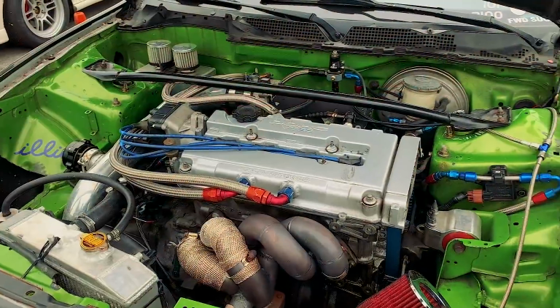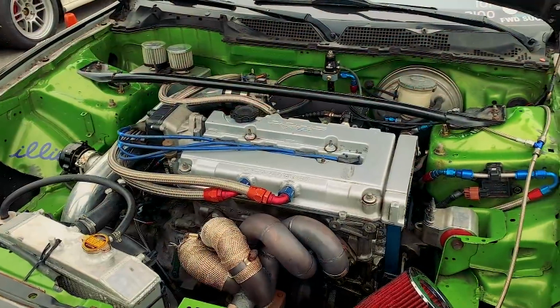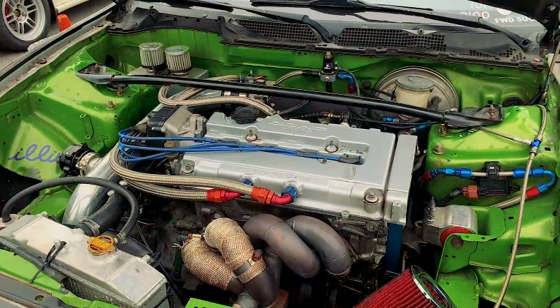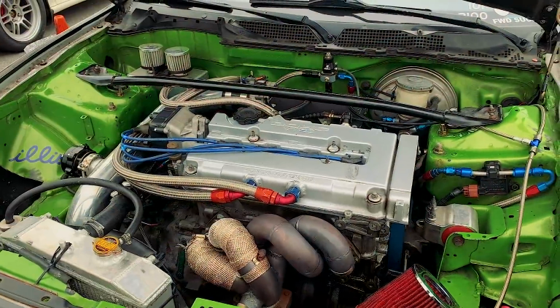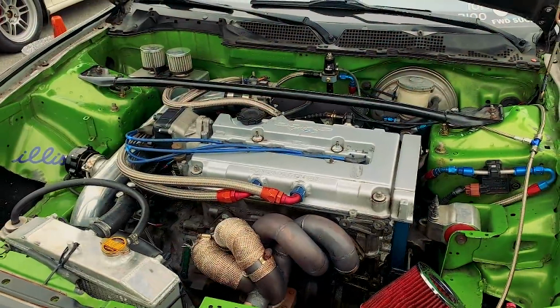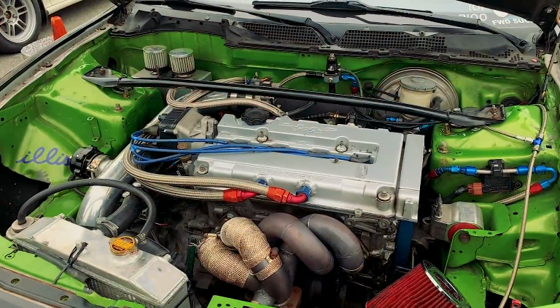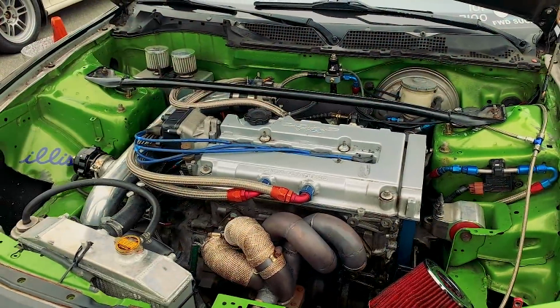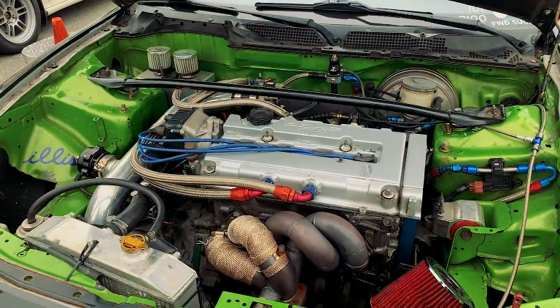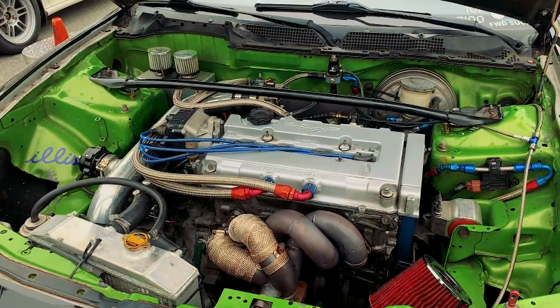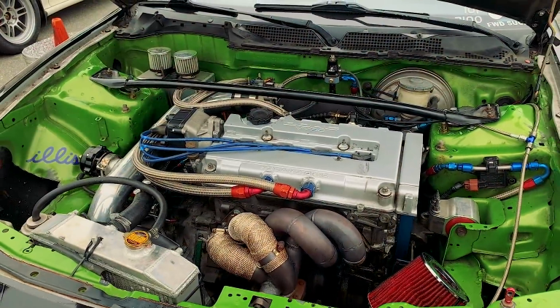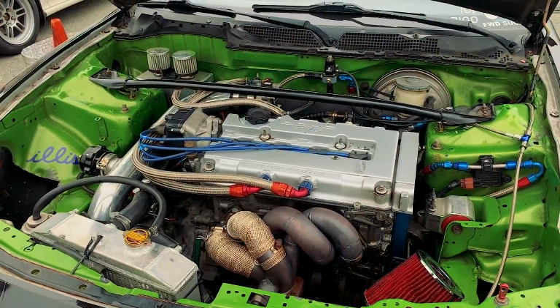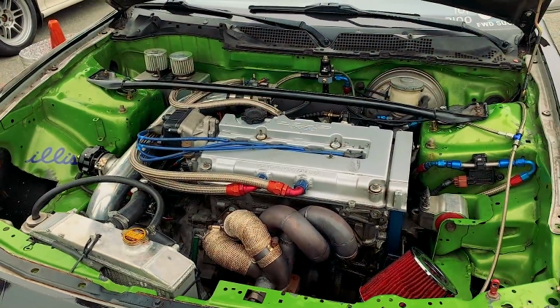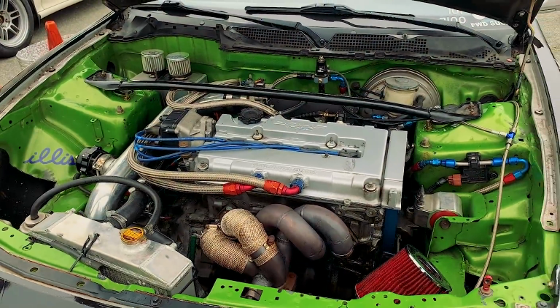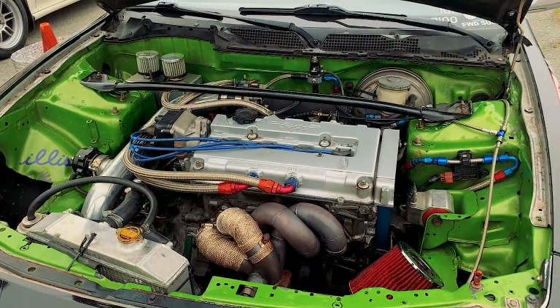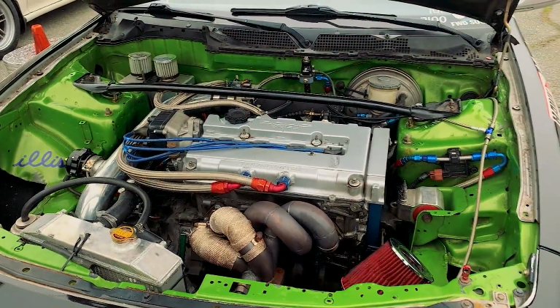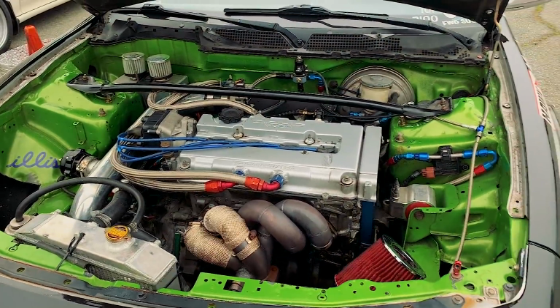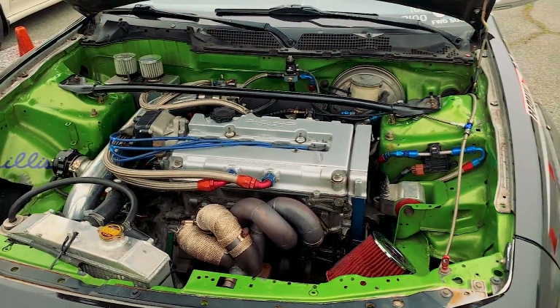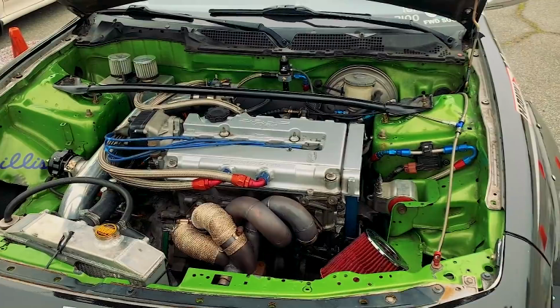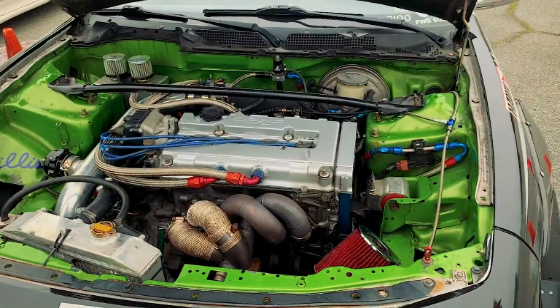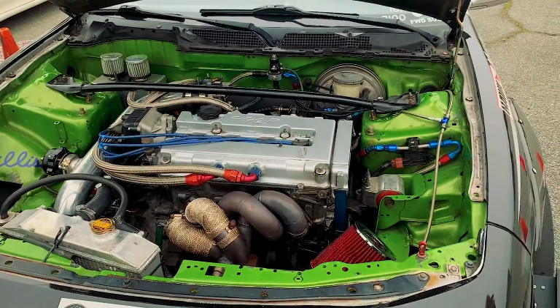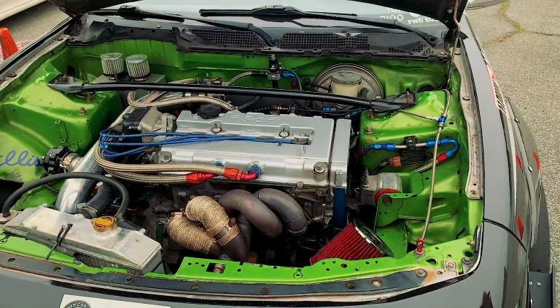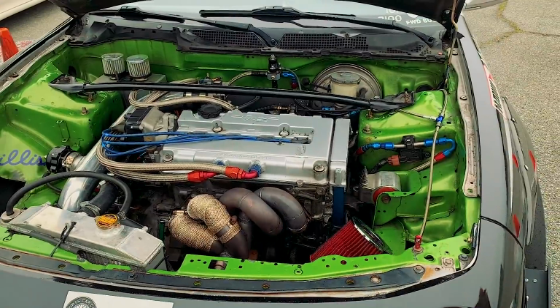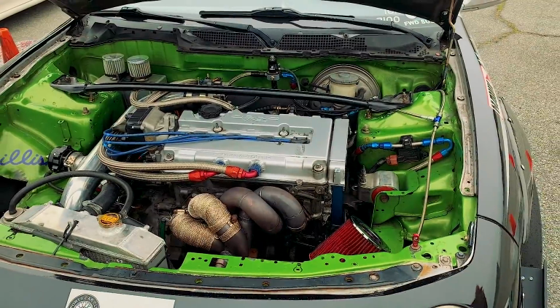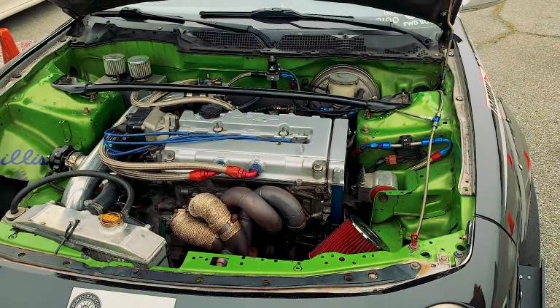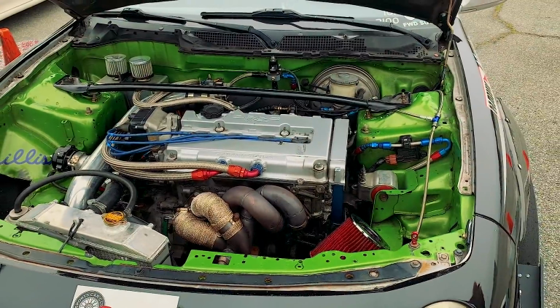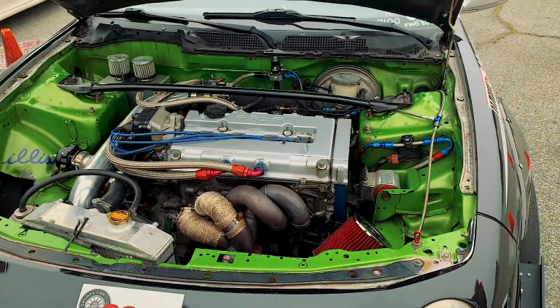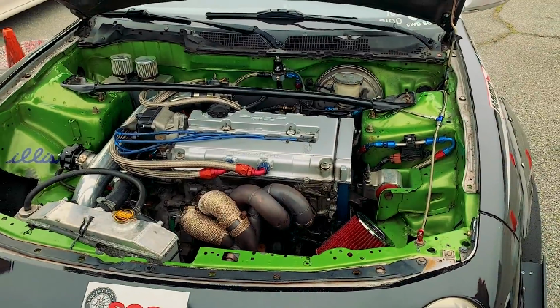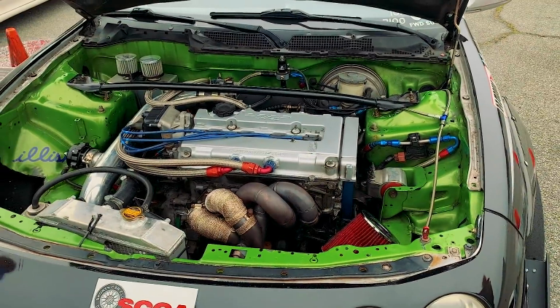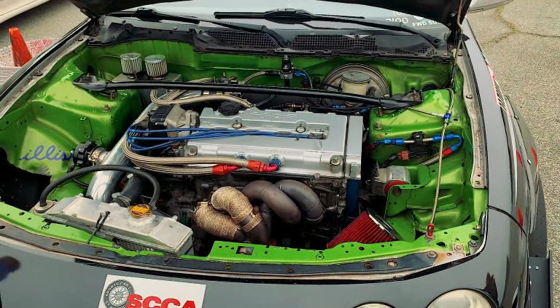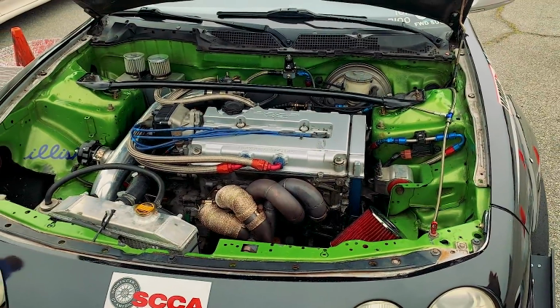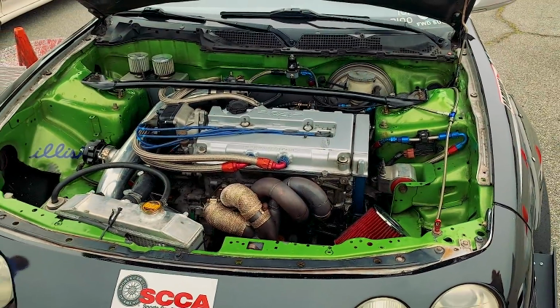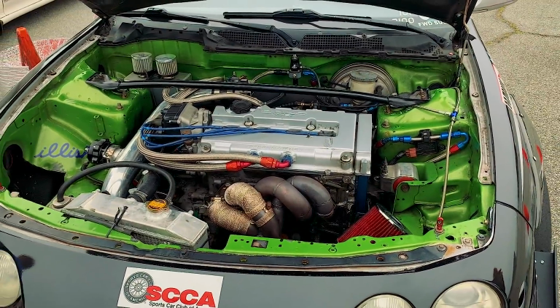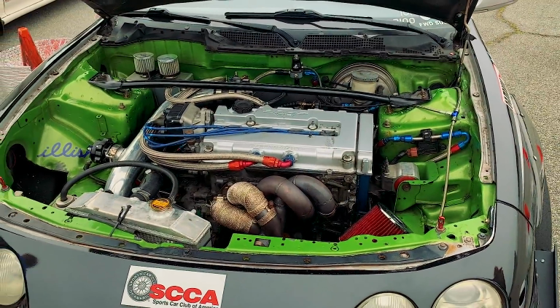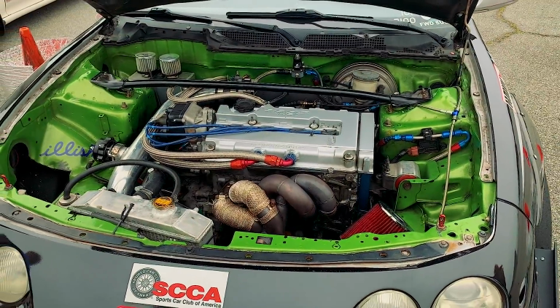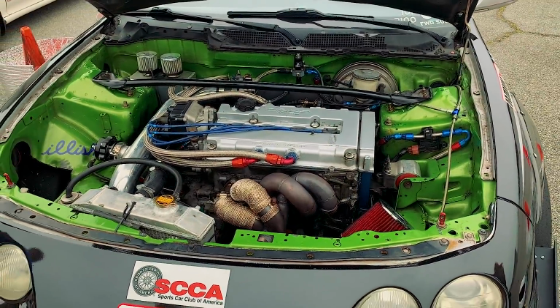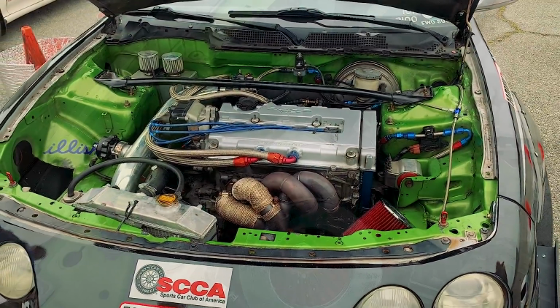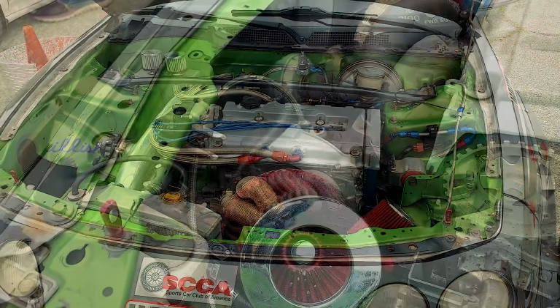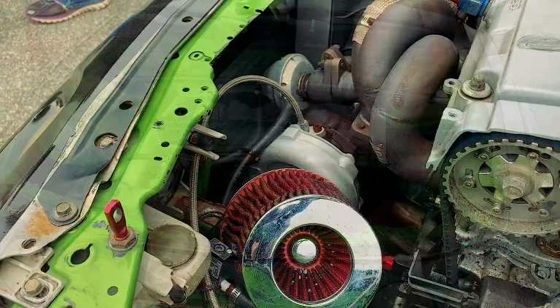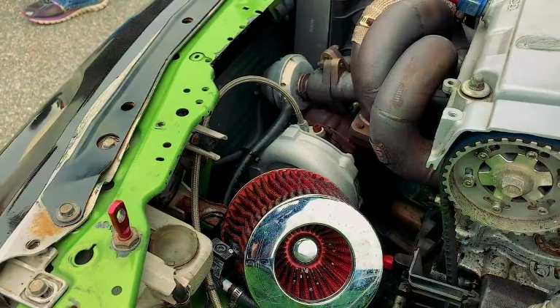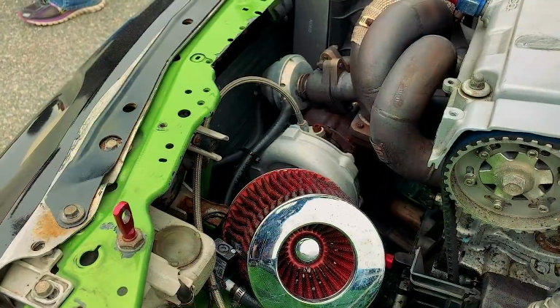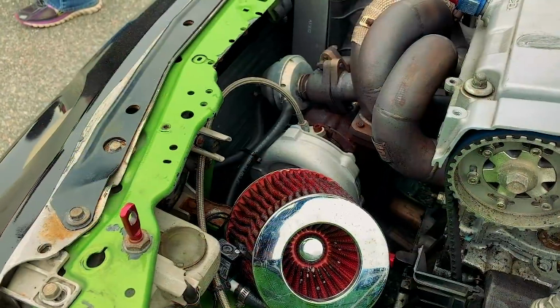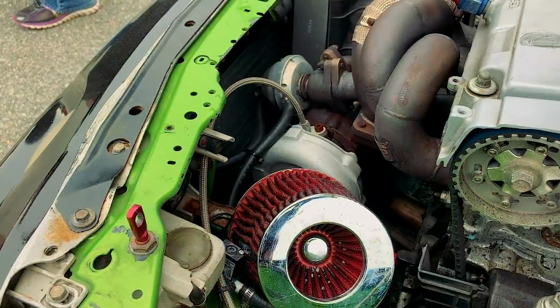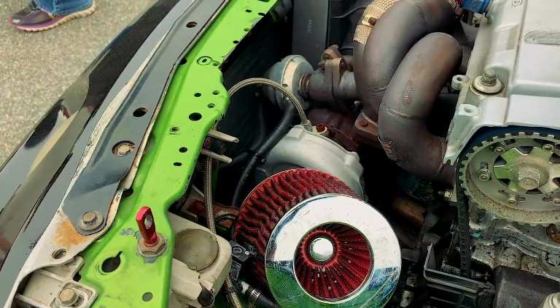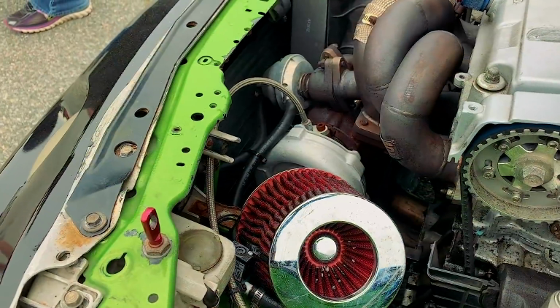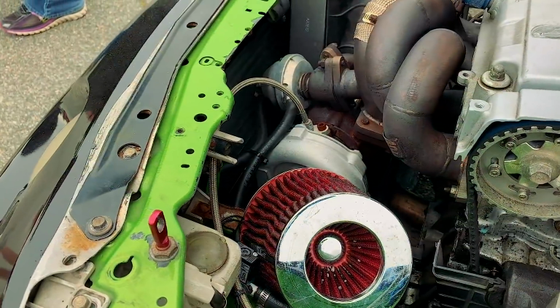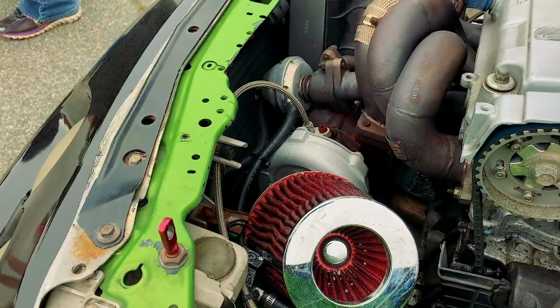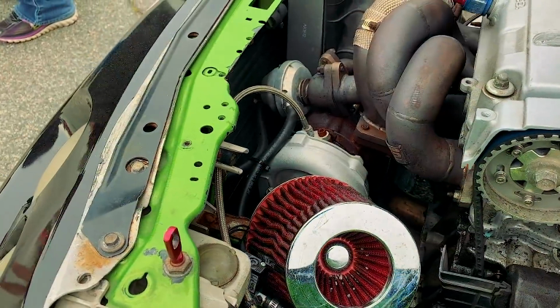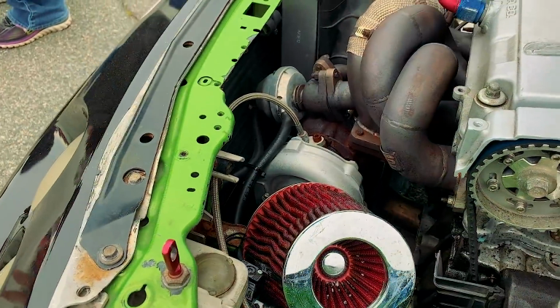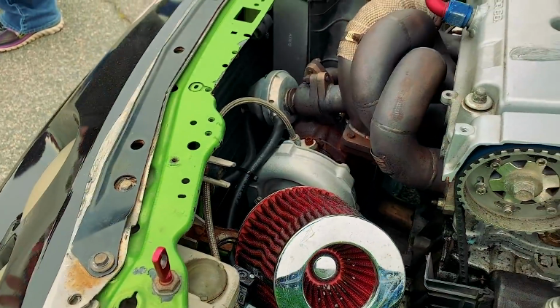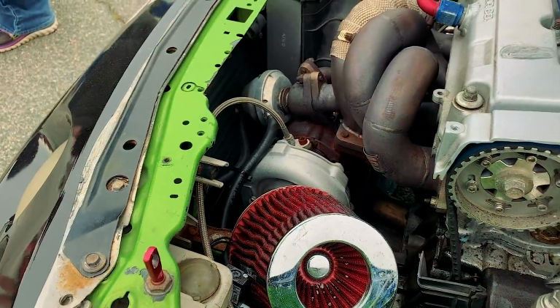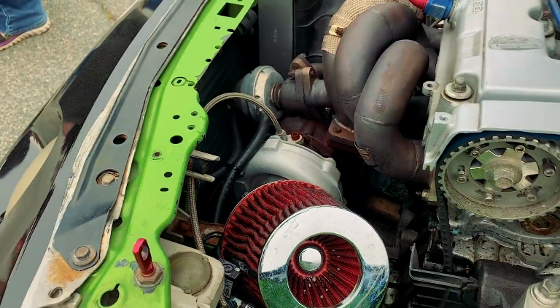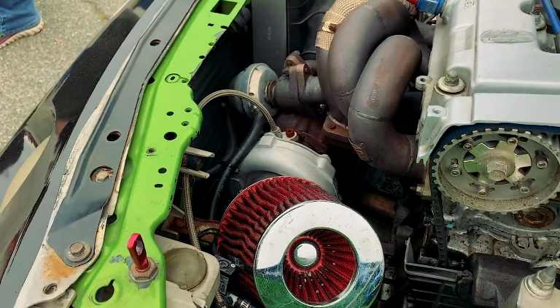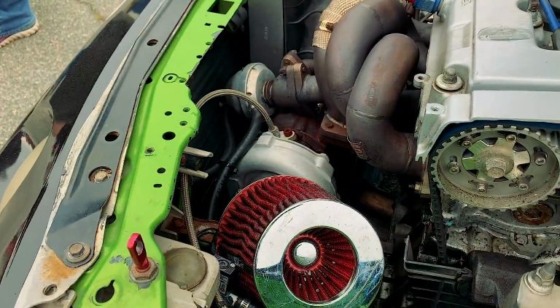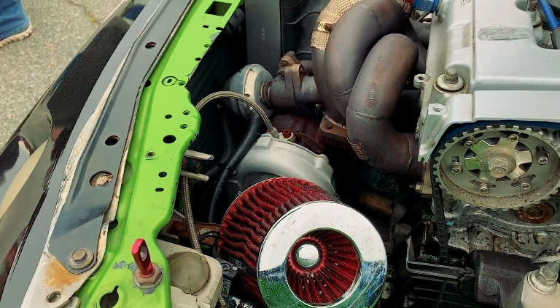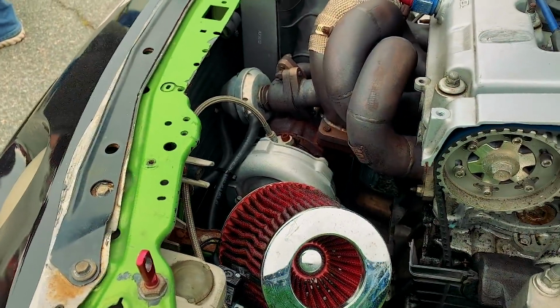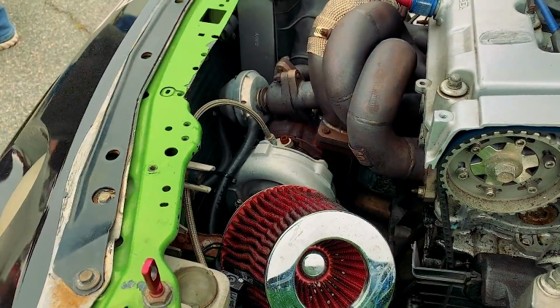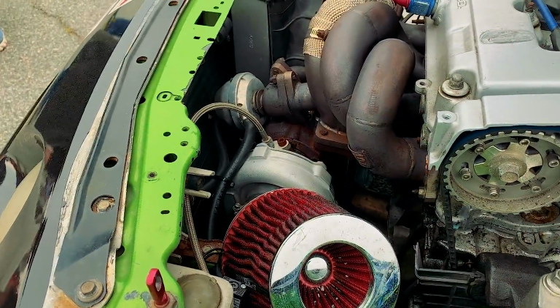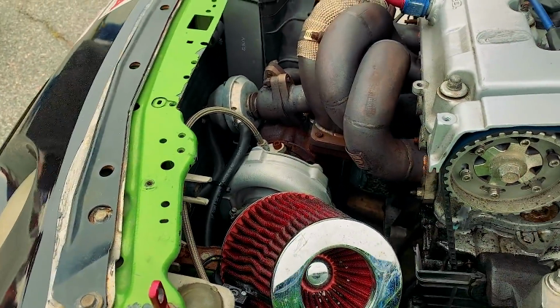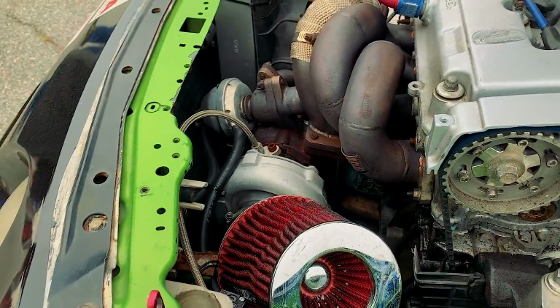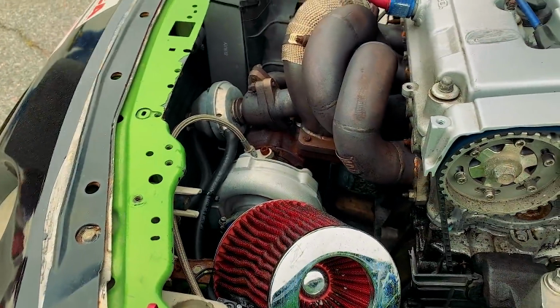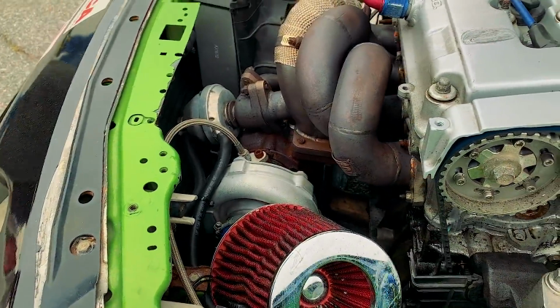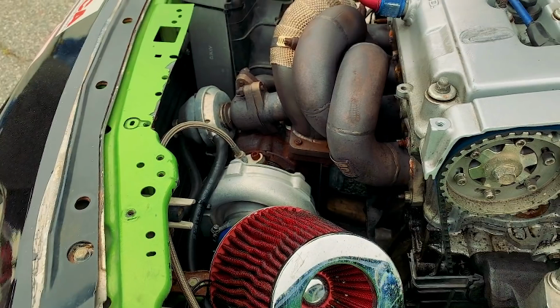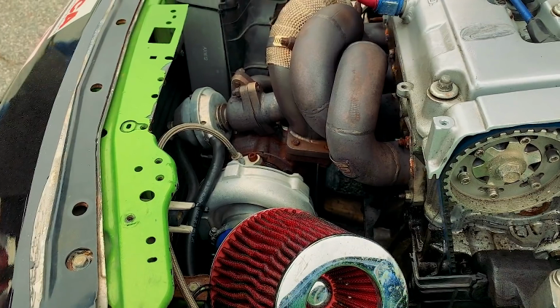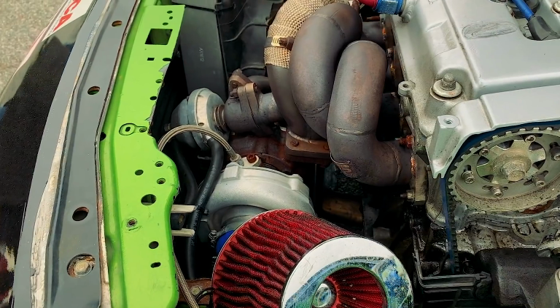Turbo LS VTEC — it's got a stock bottom end, a Chinese turbo, and mostly just suspension work.